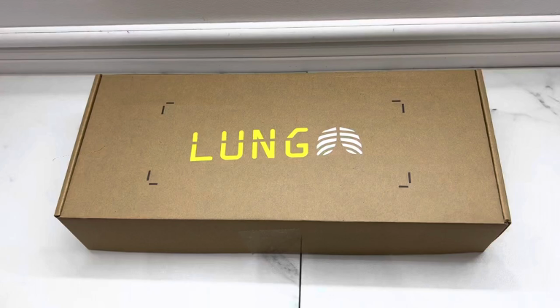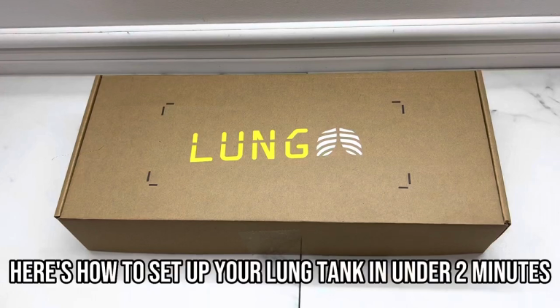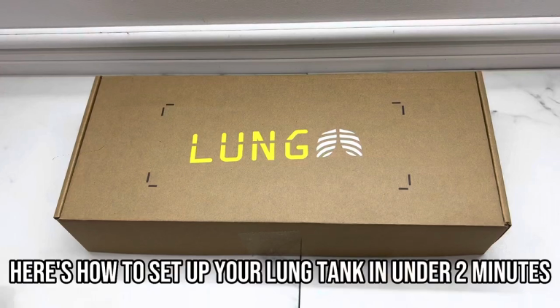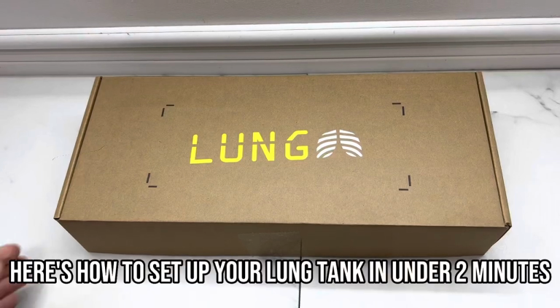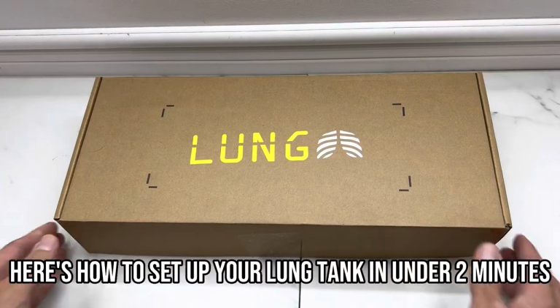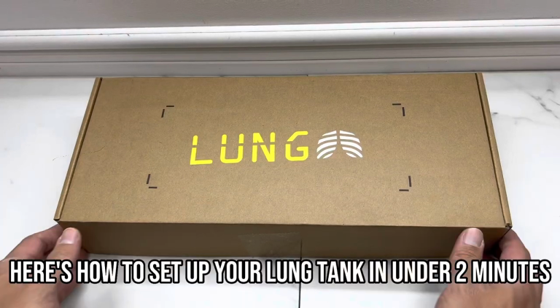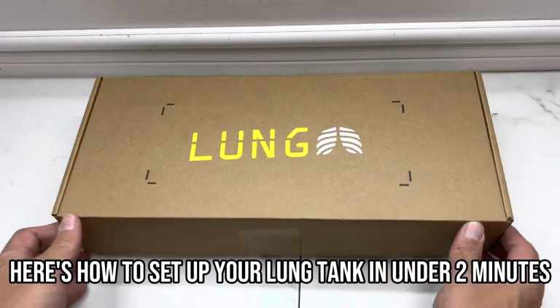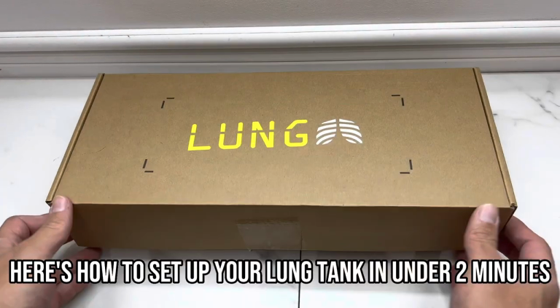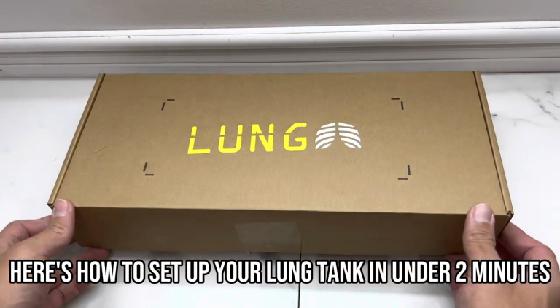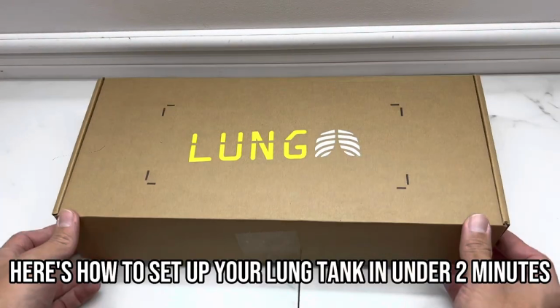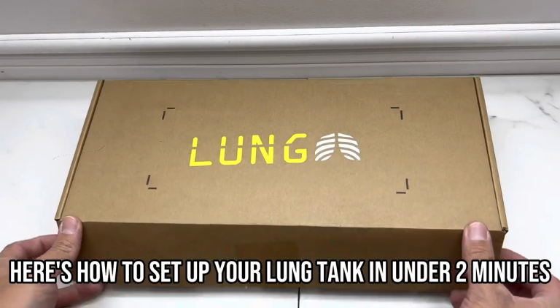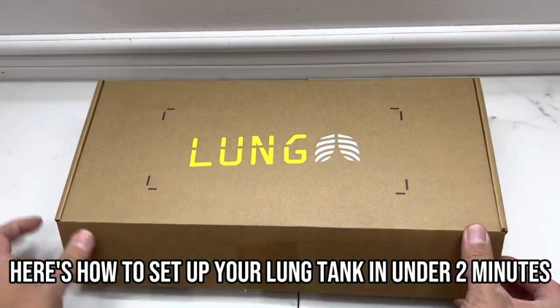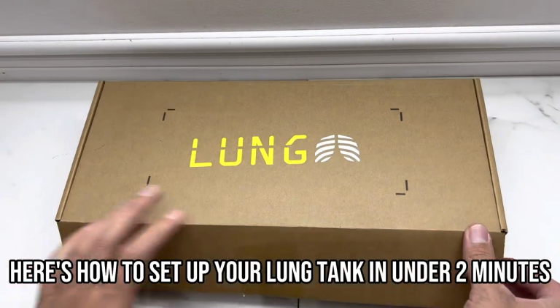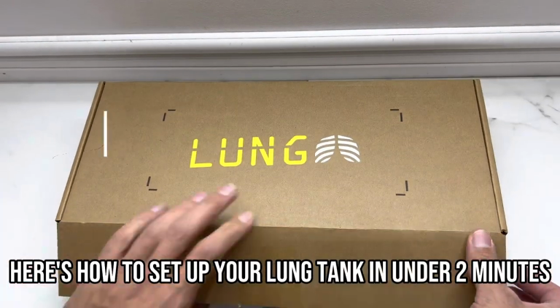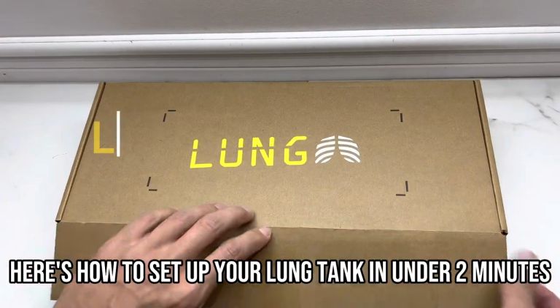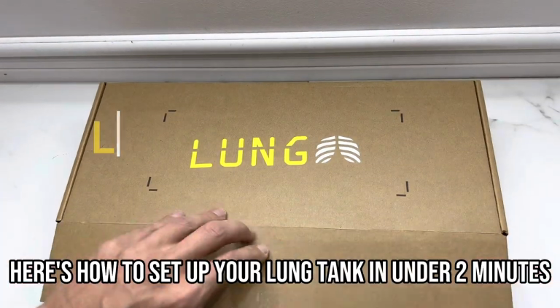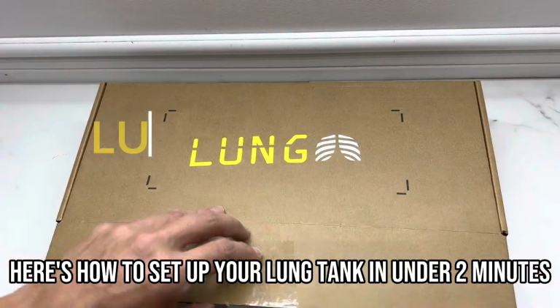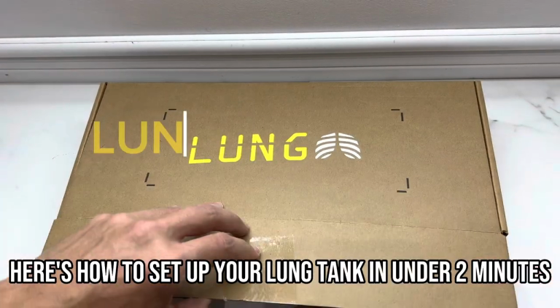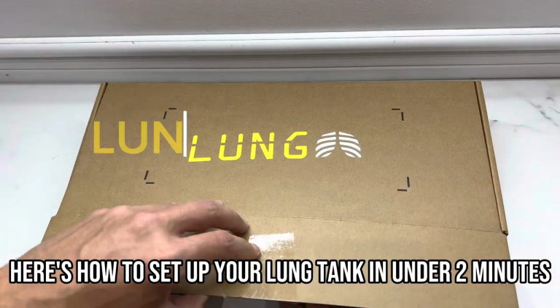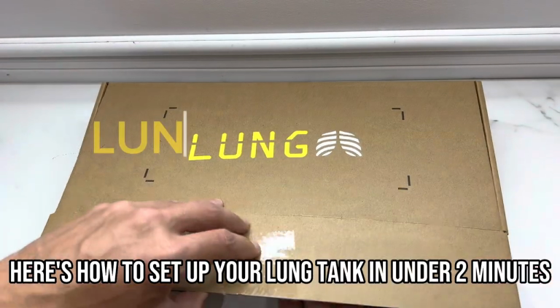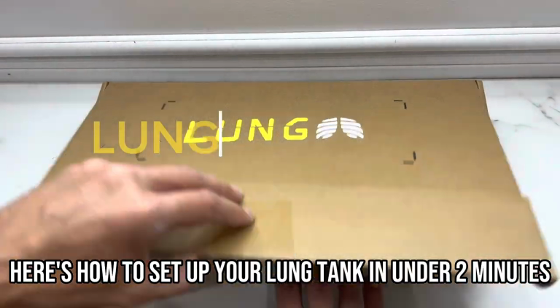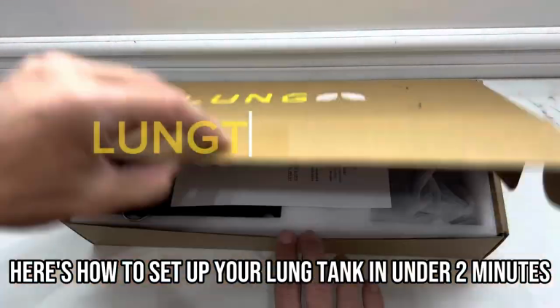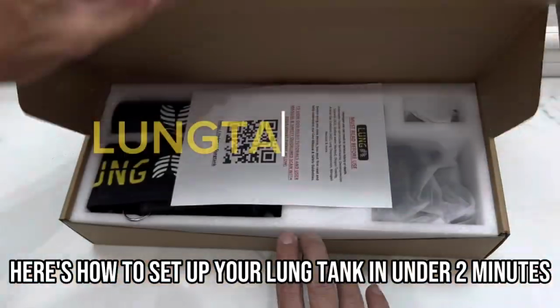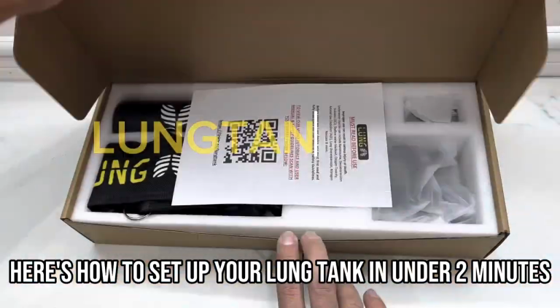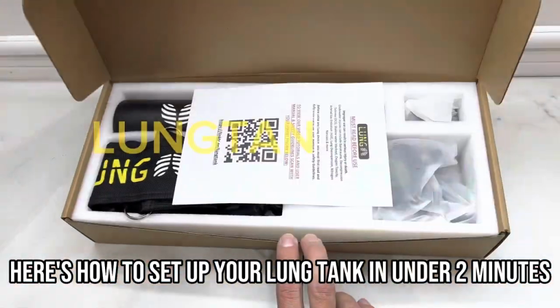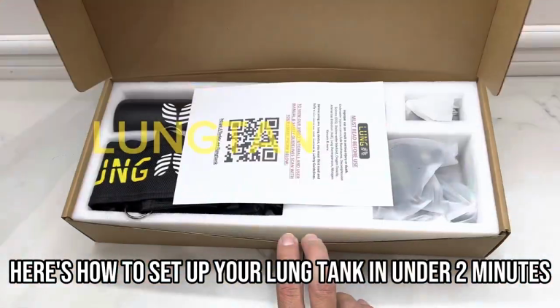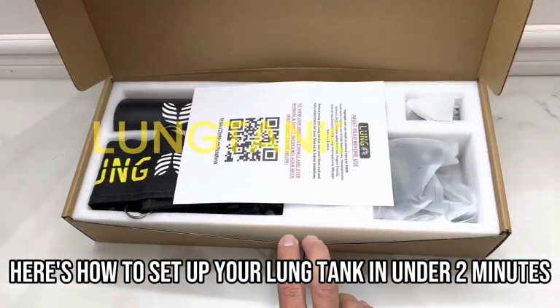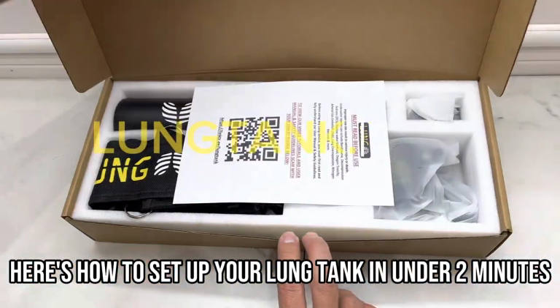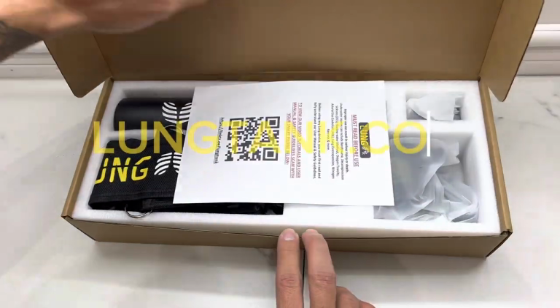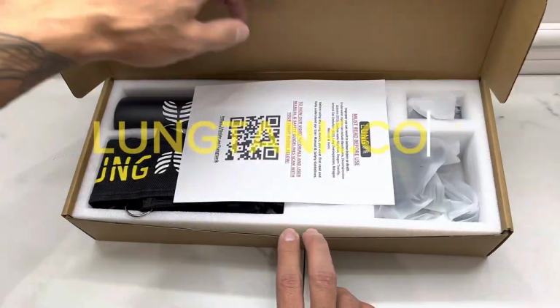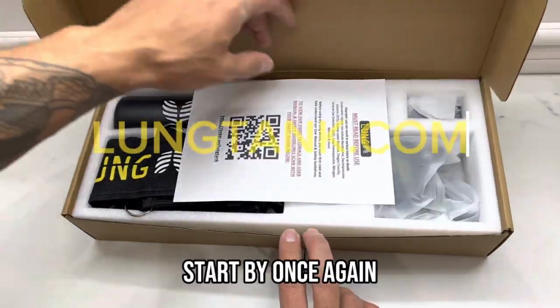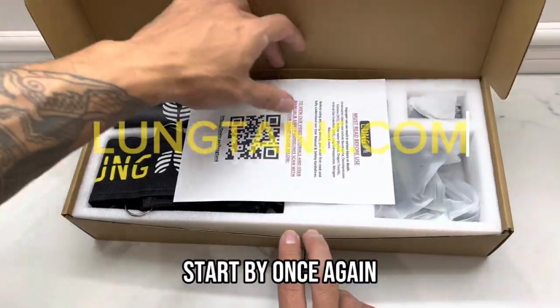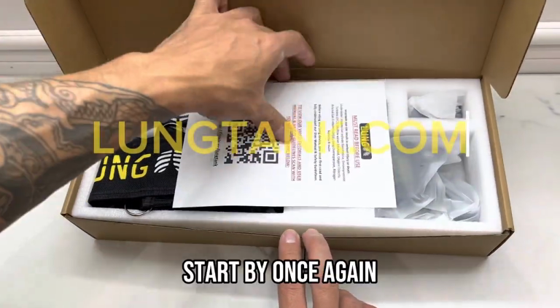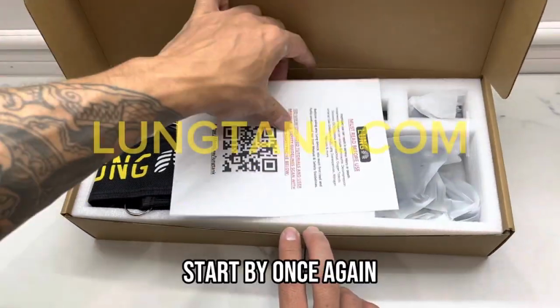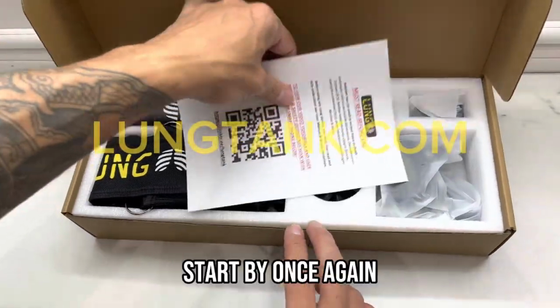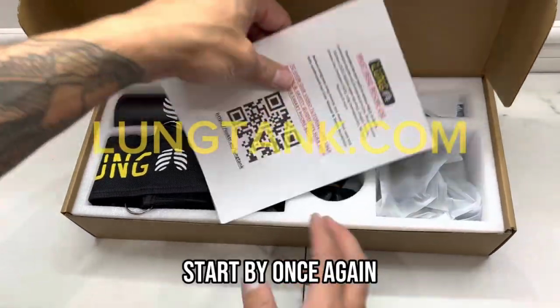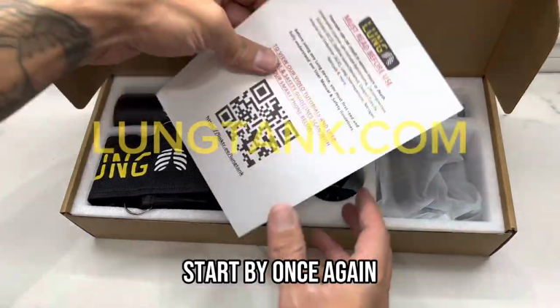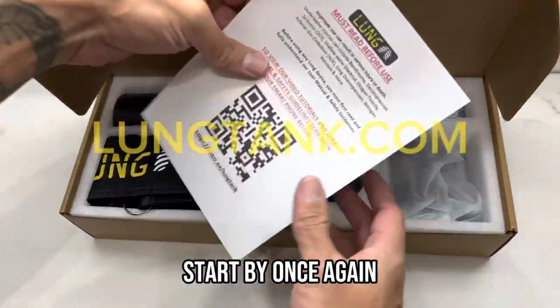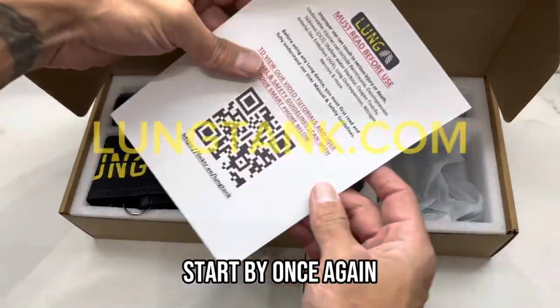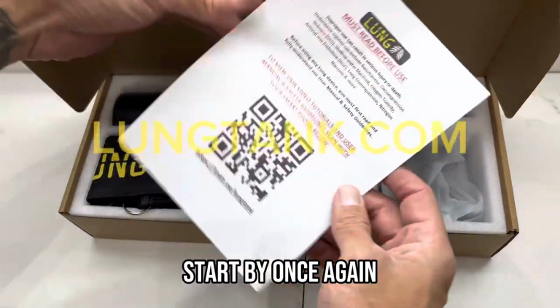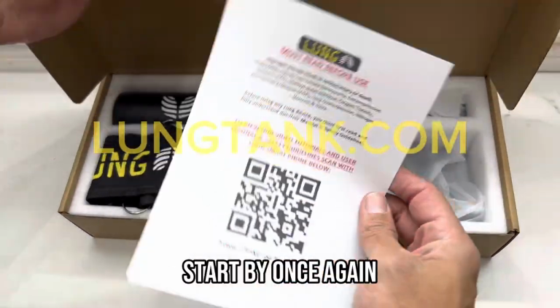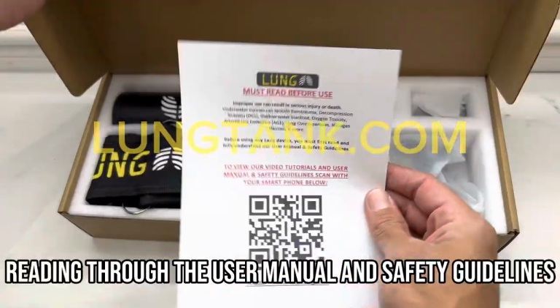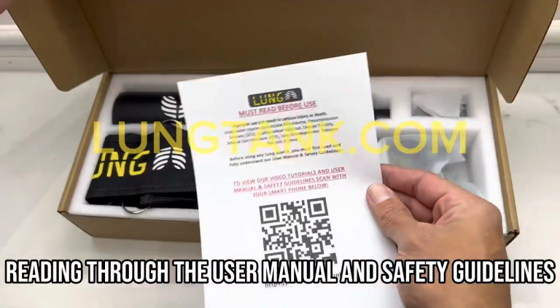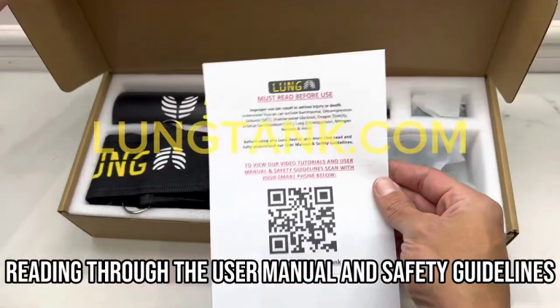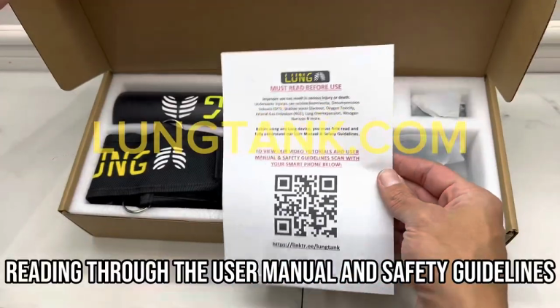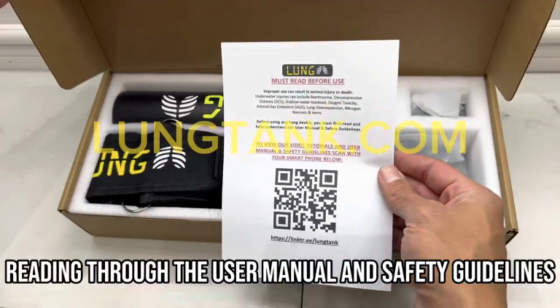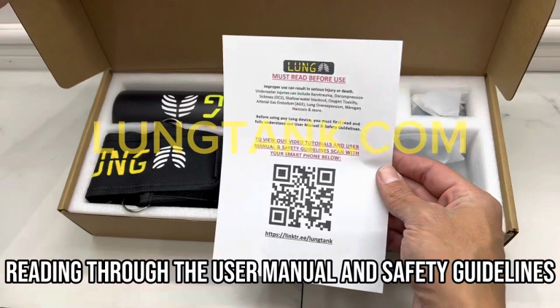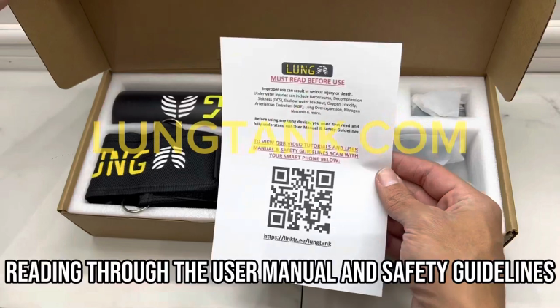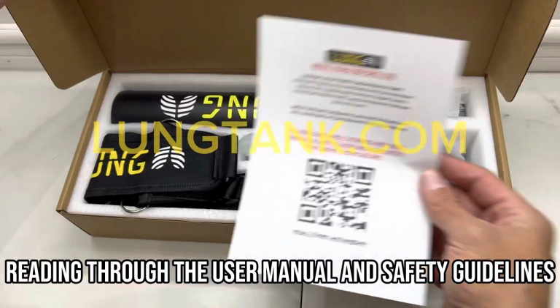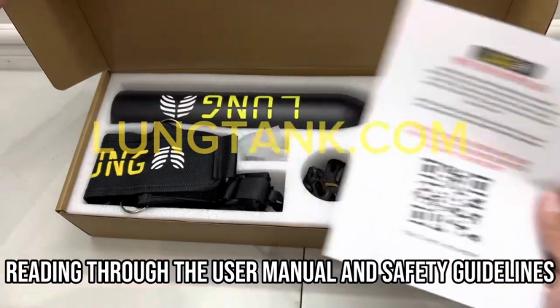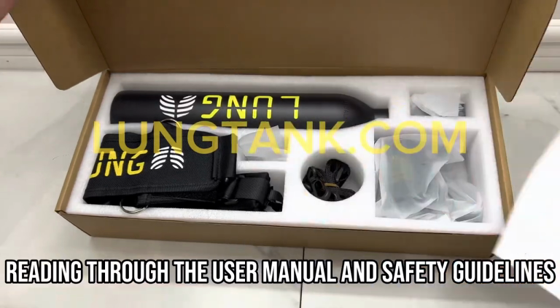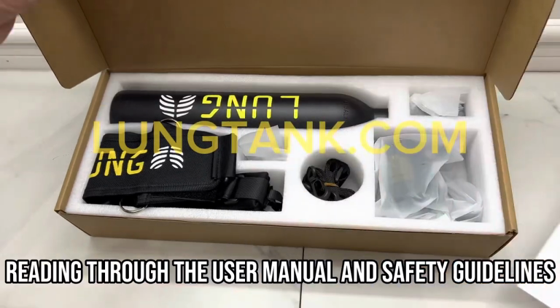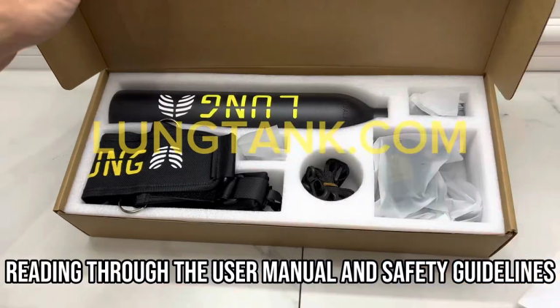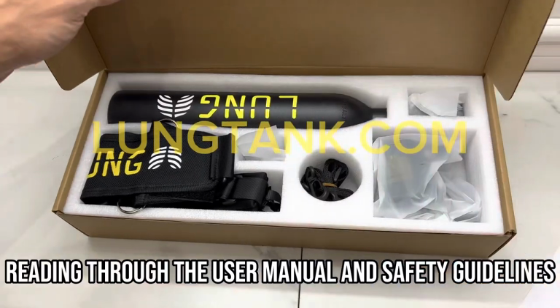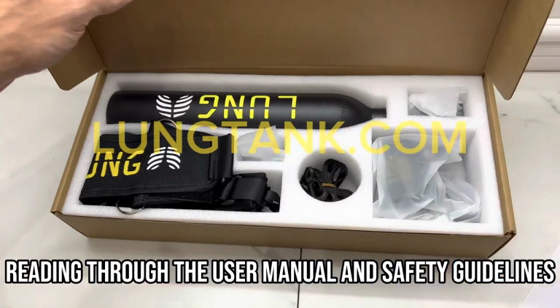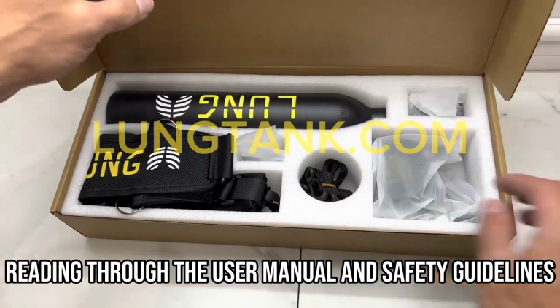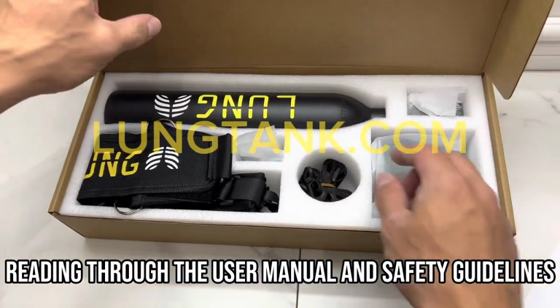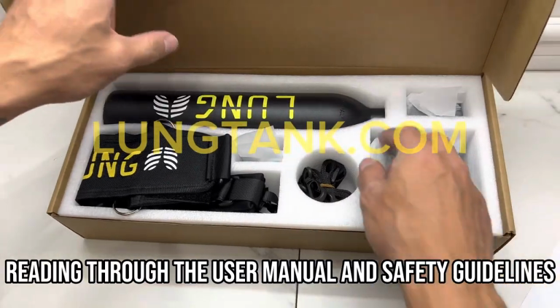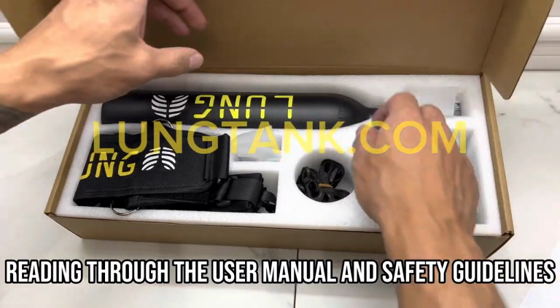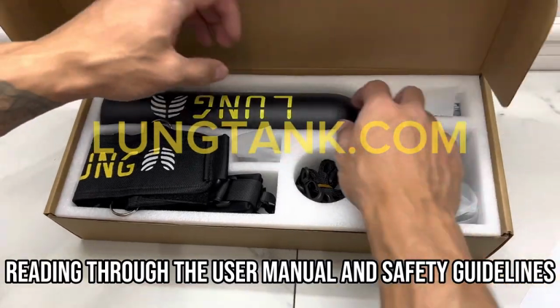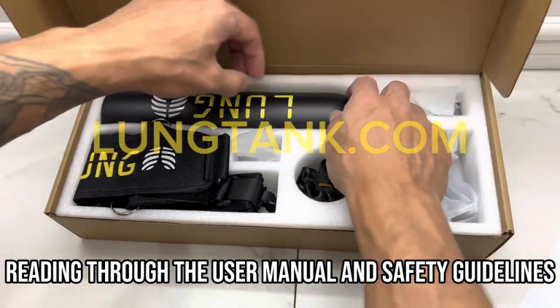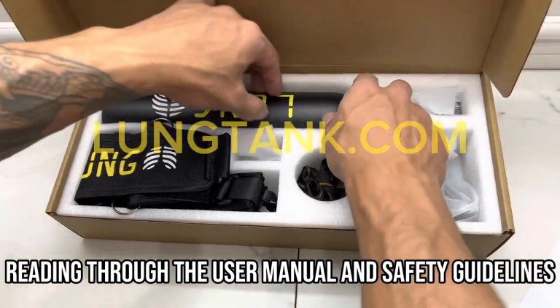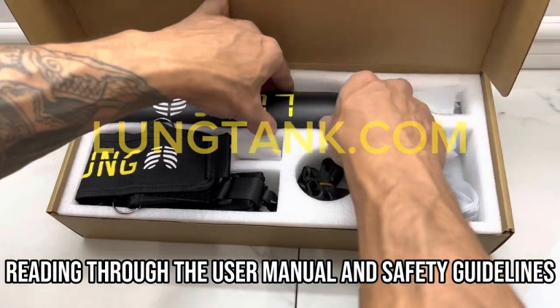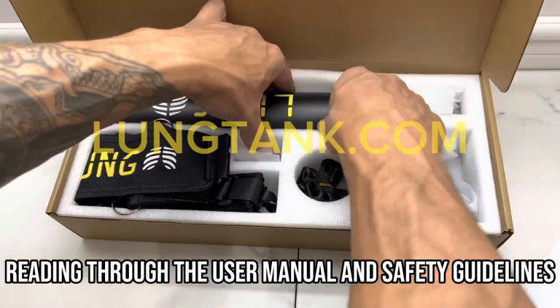Here's how to set up your lung tank in under two minutes. Start by once again reading through the user manual and safety guidelines.